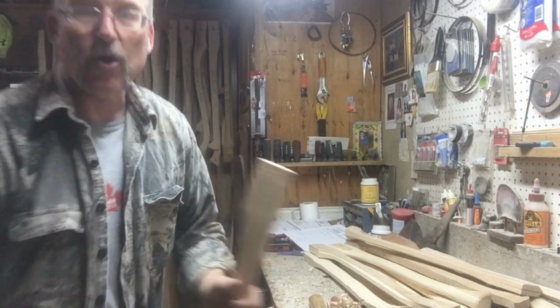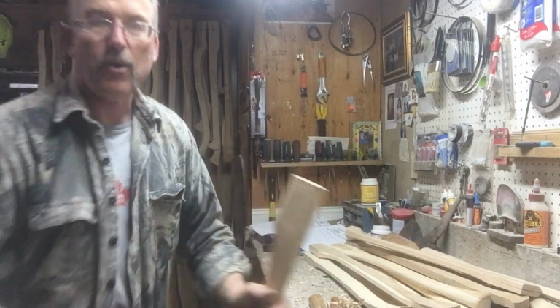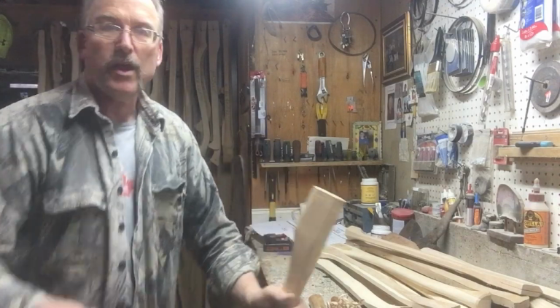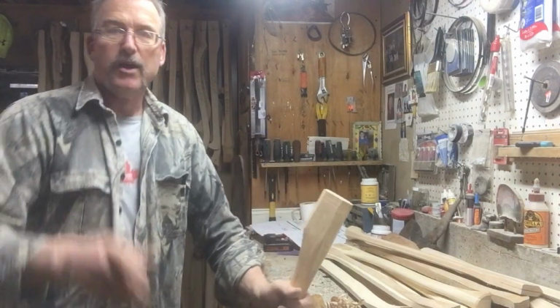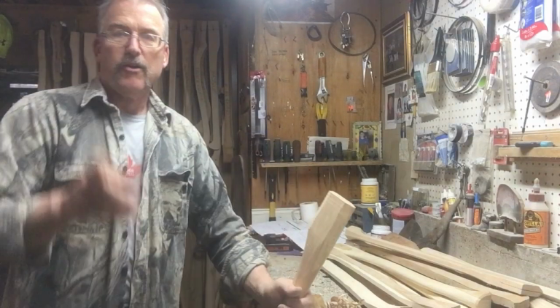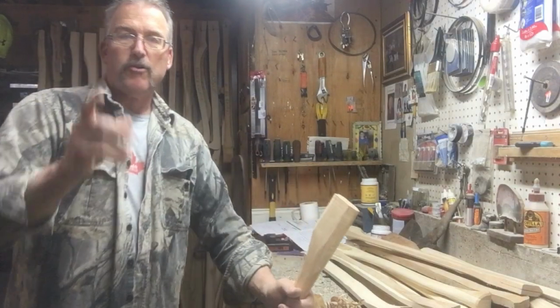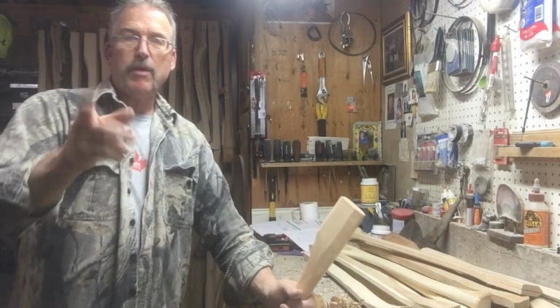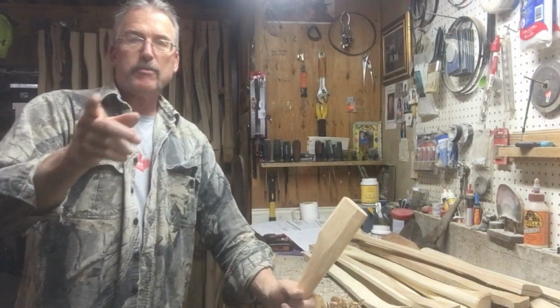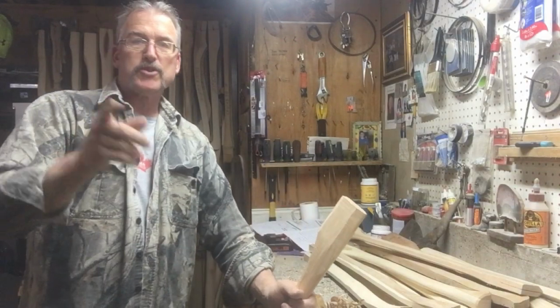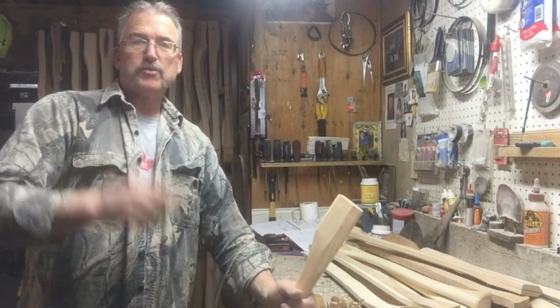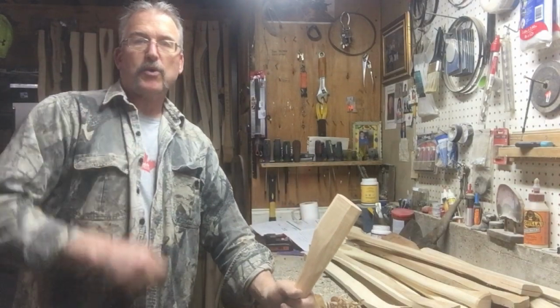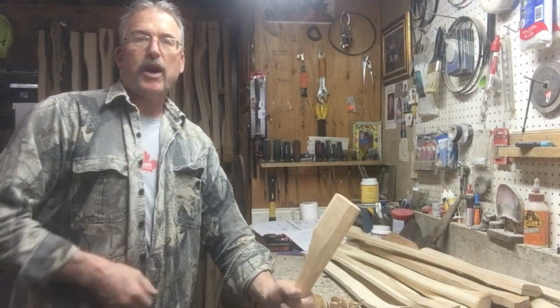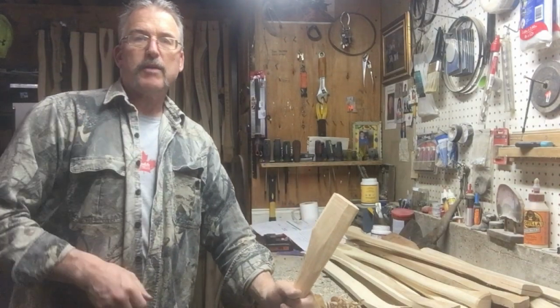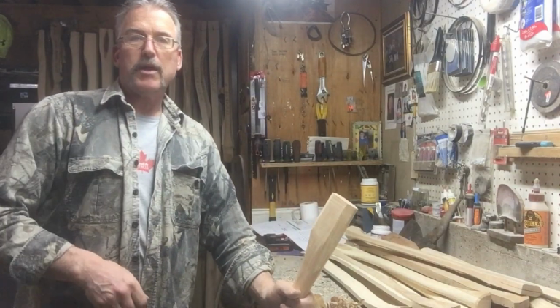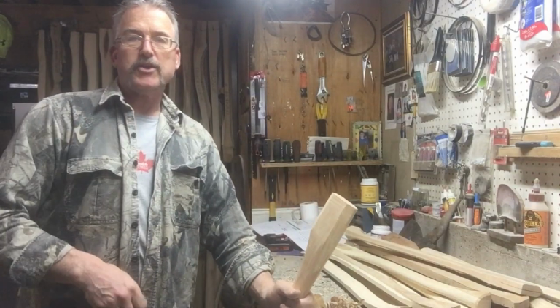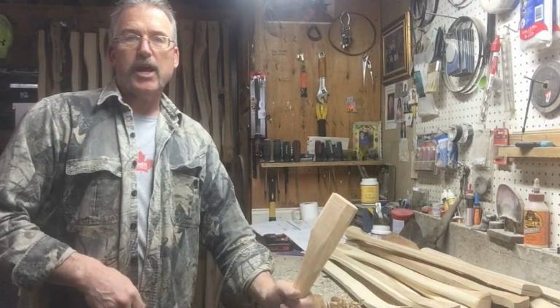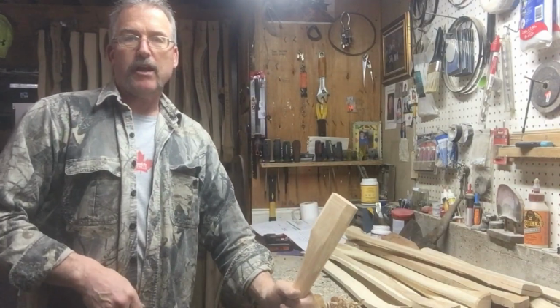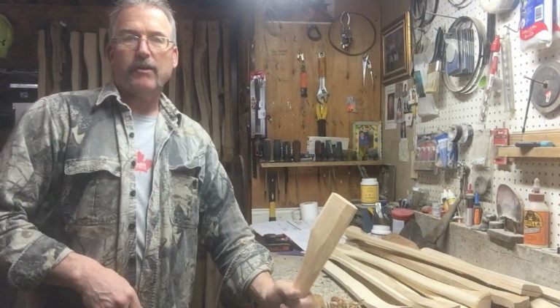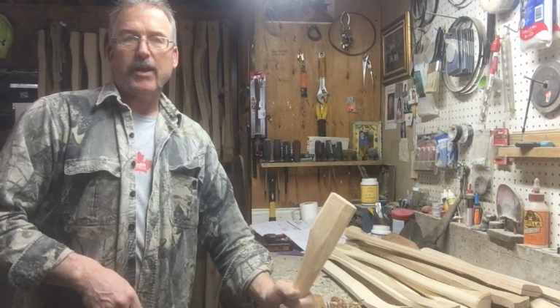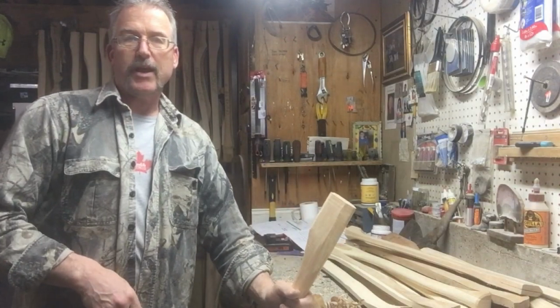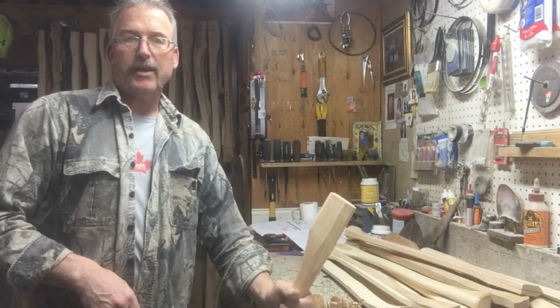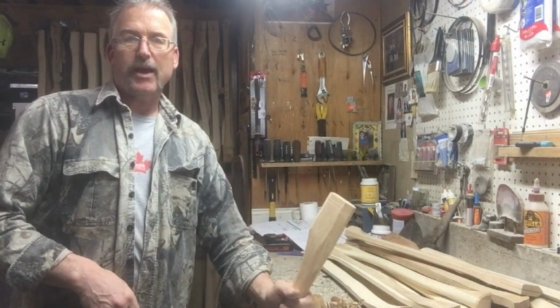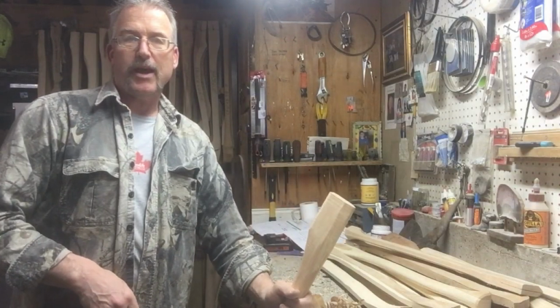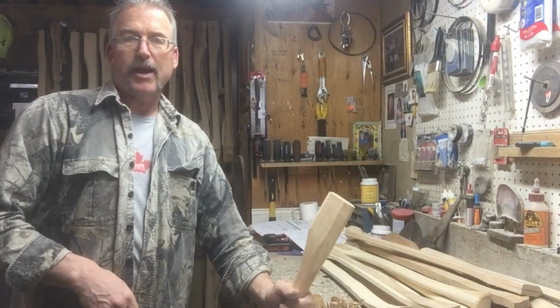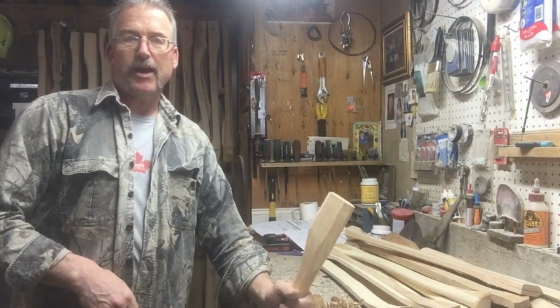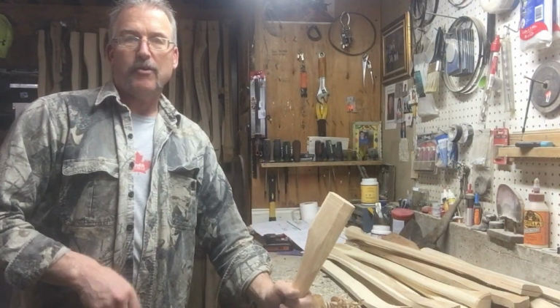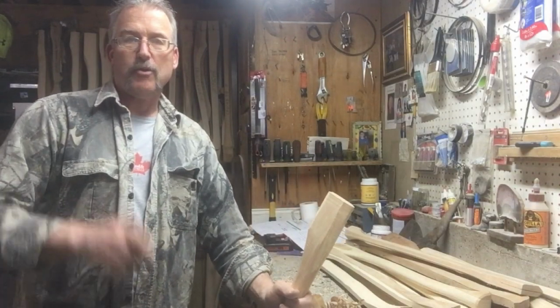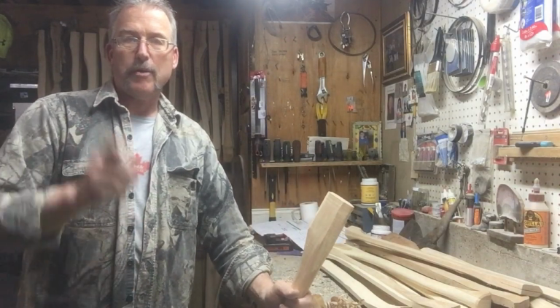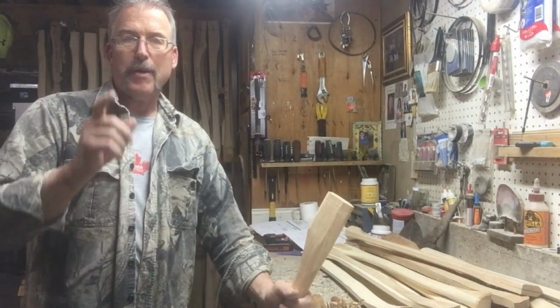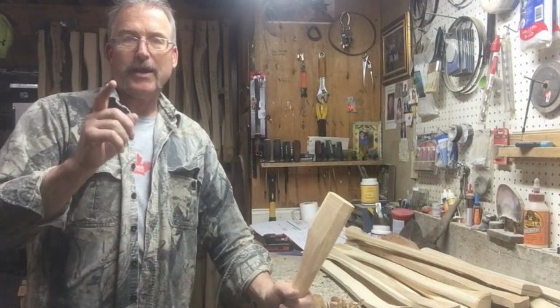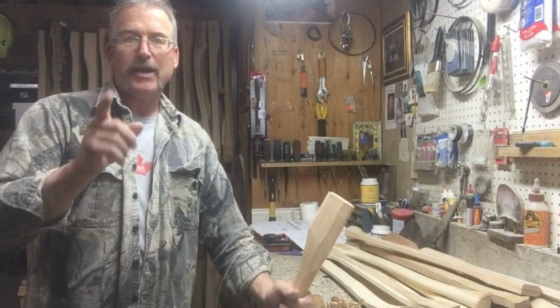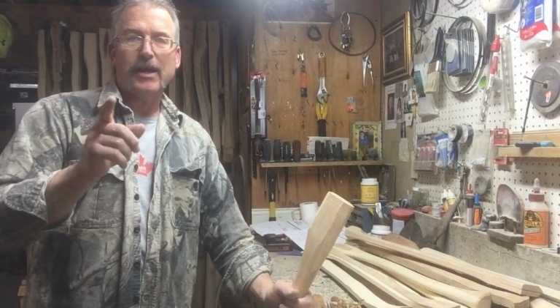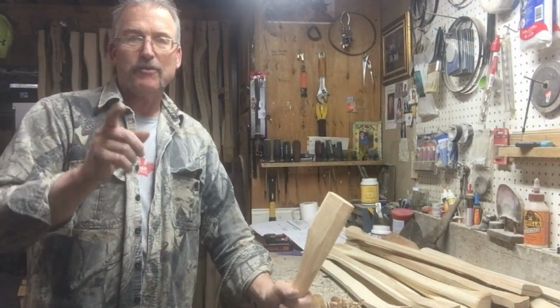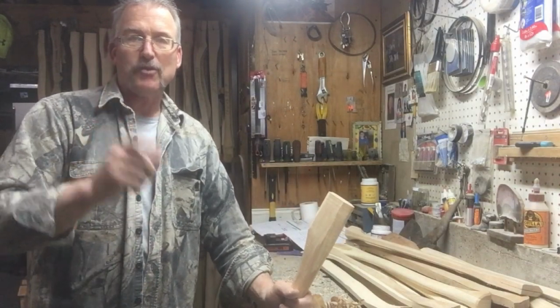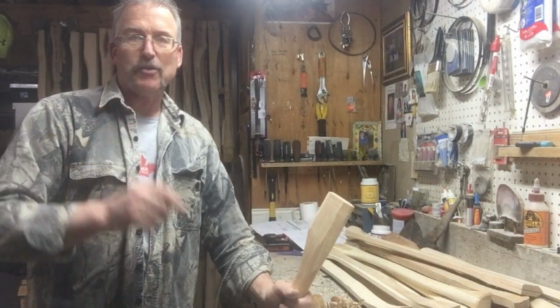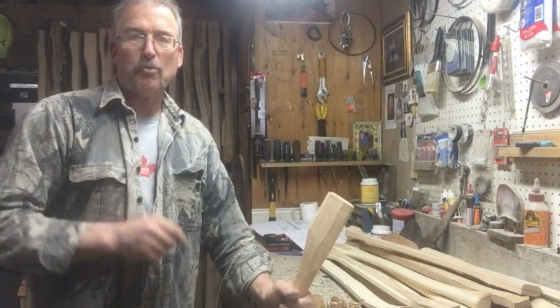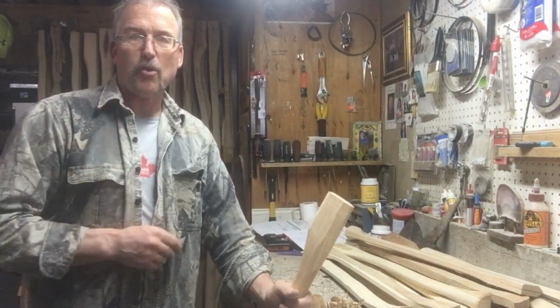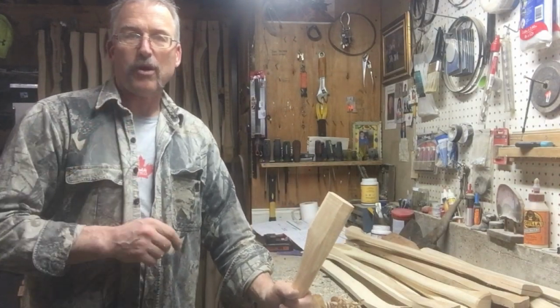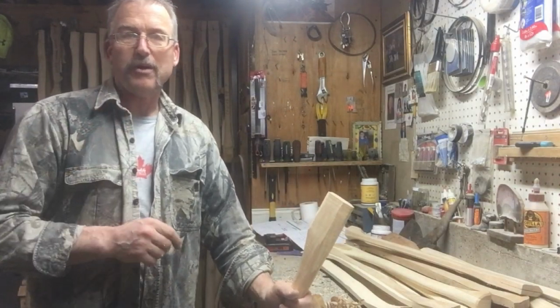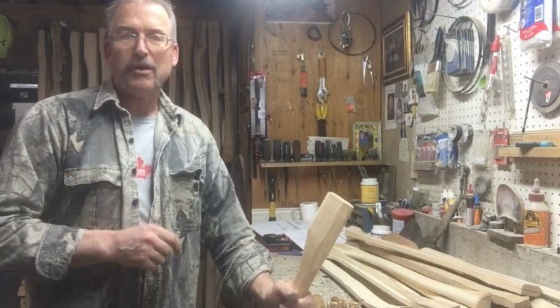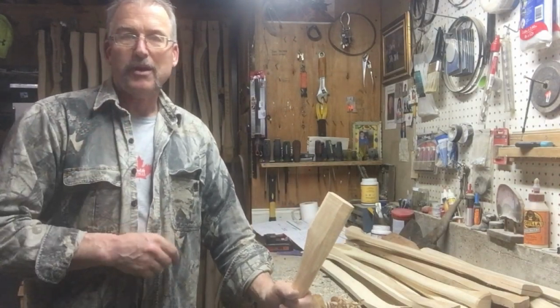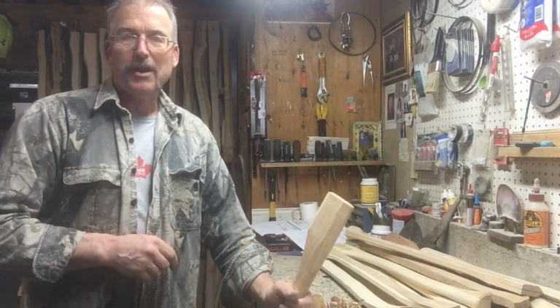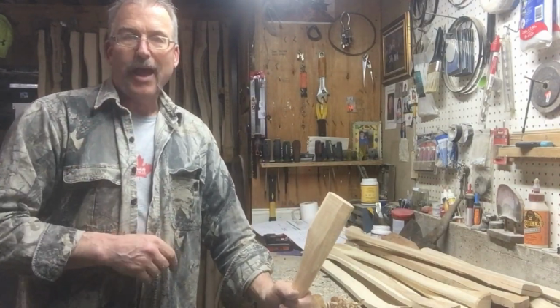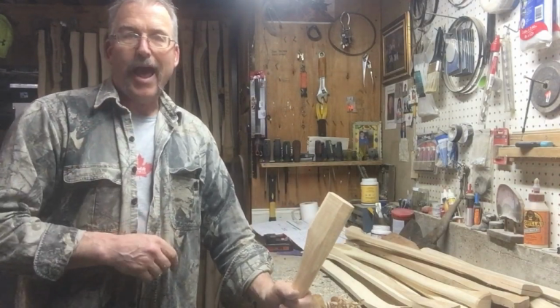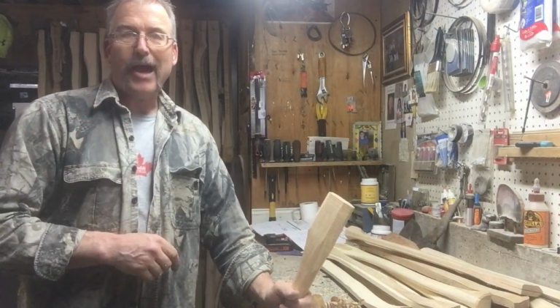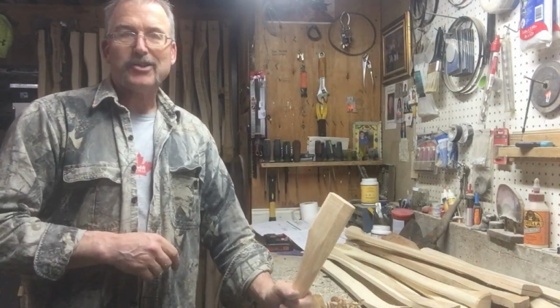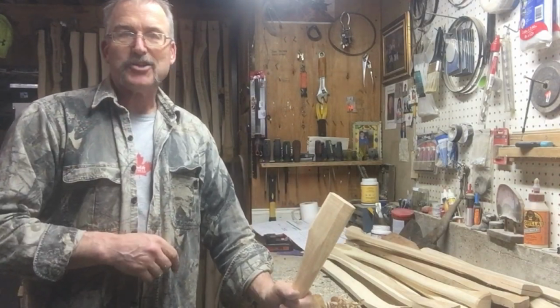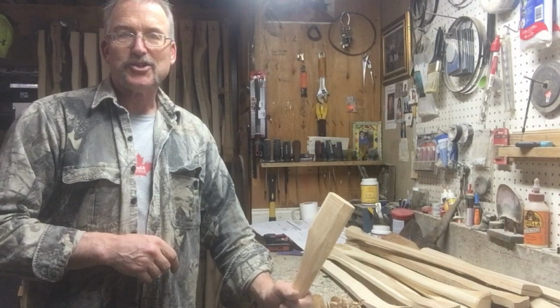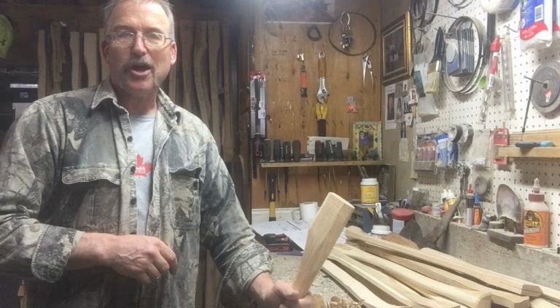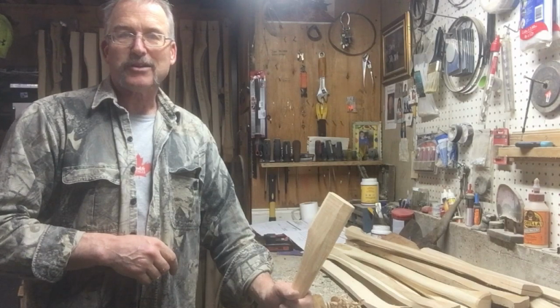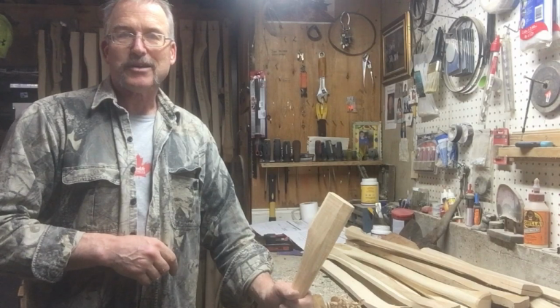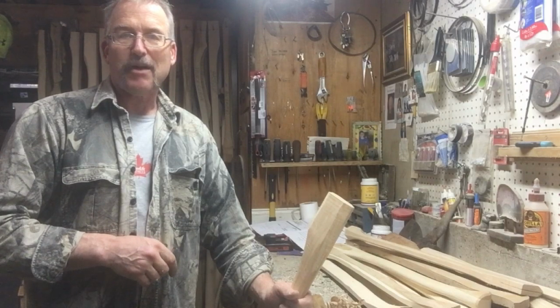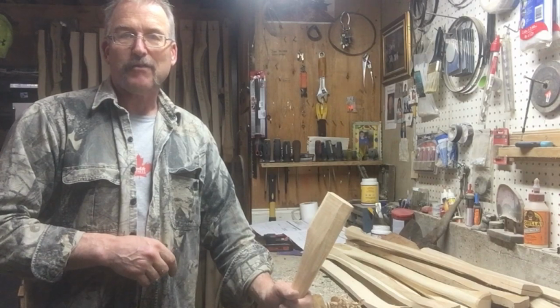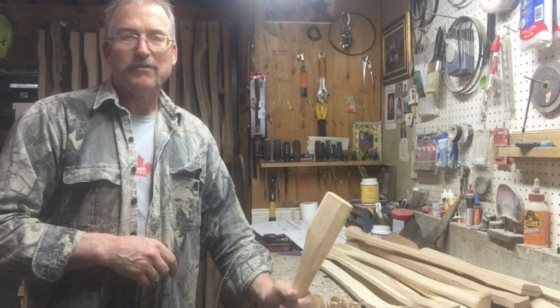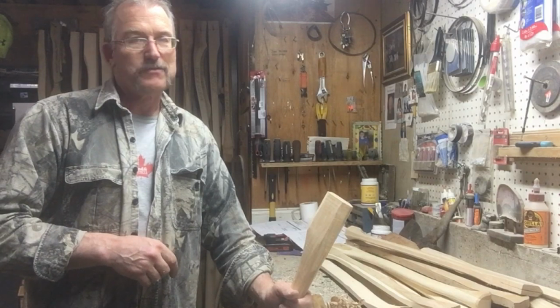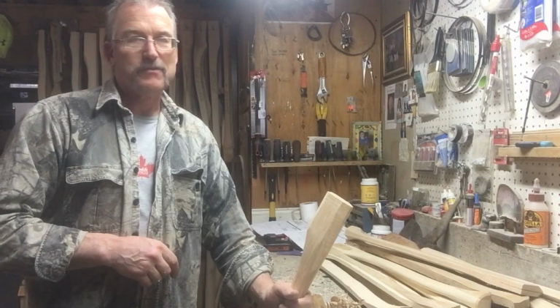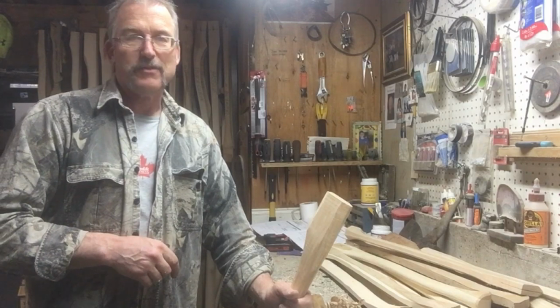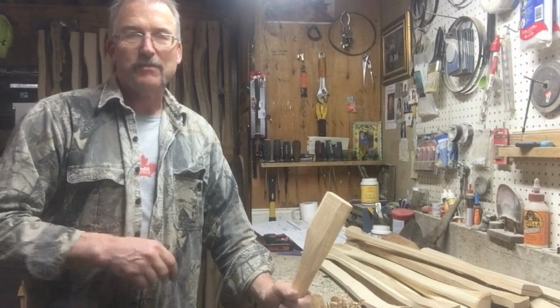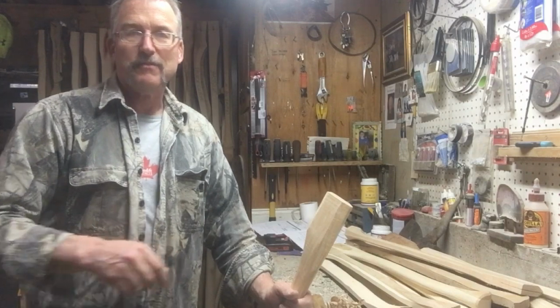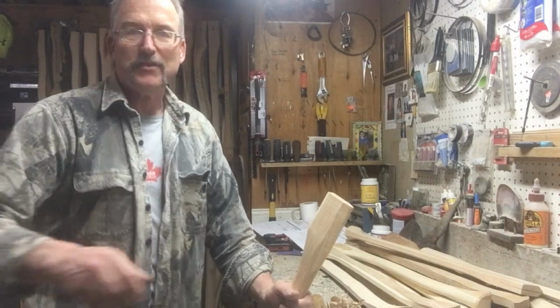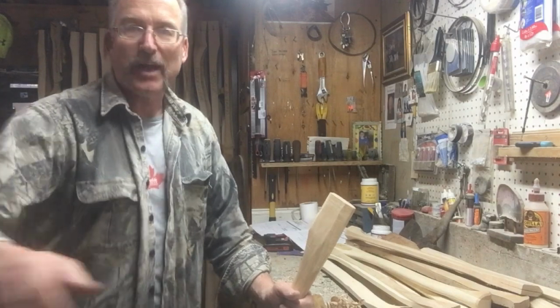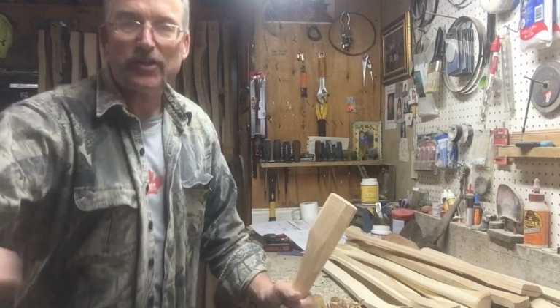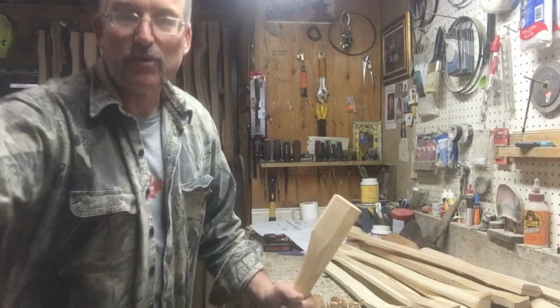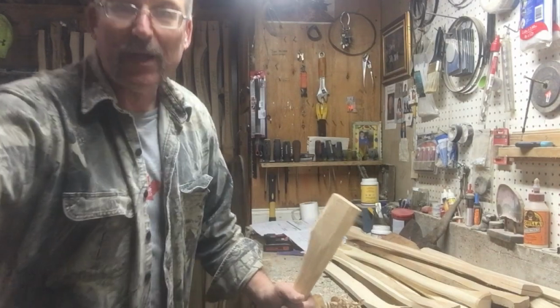Remember, subscribe to my channel and we'll be back again with more axe and saw stuff next week.